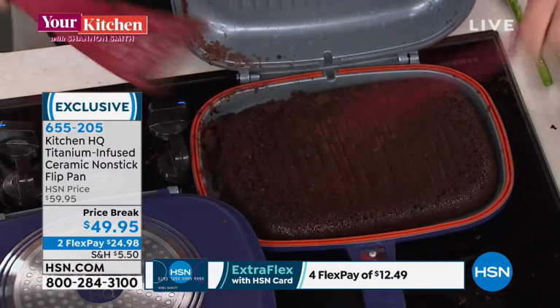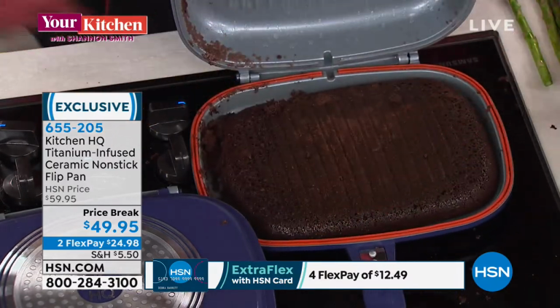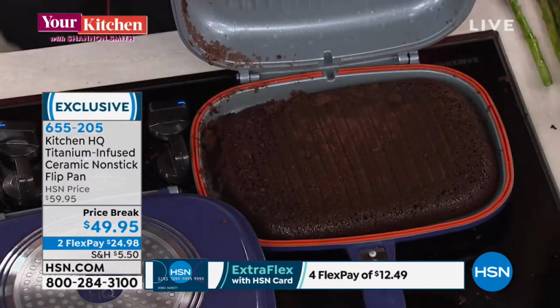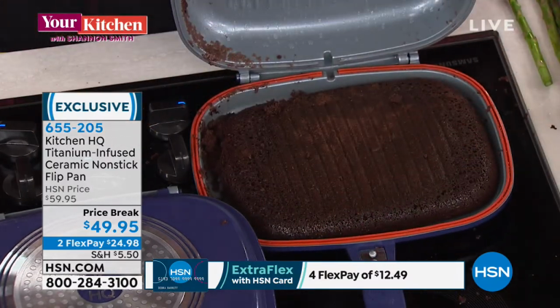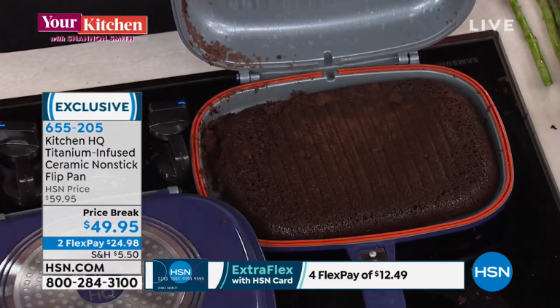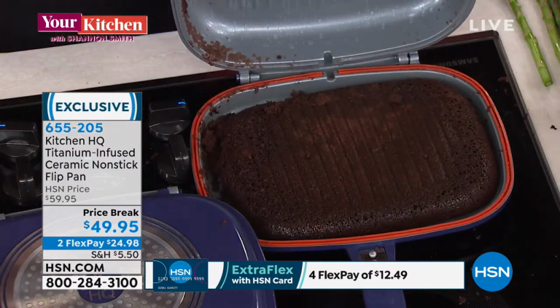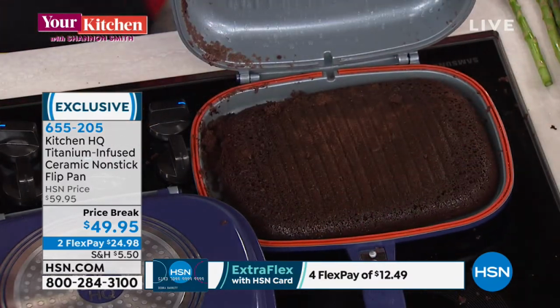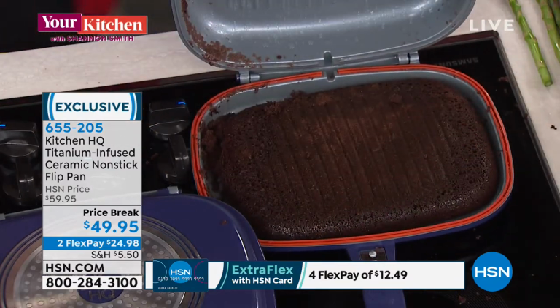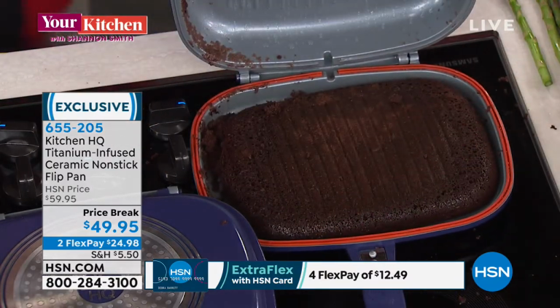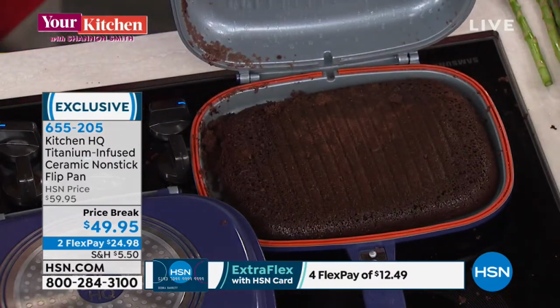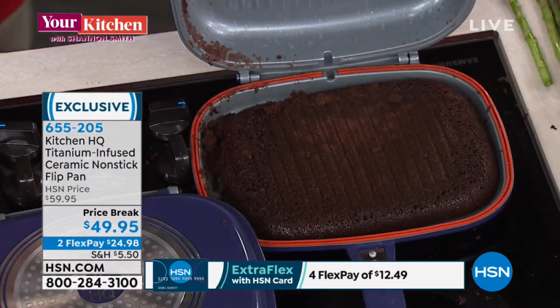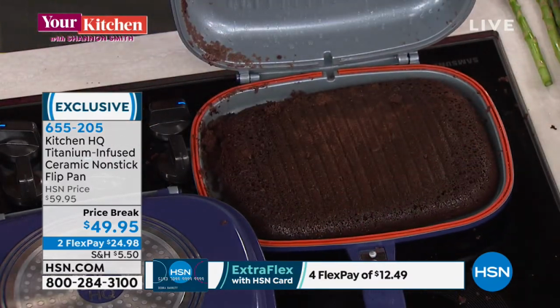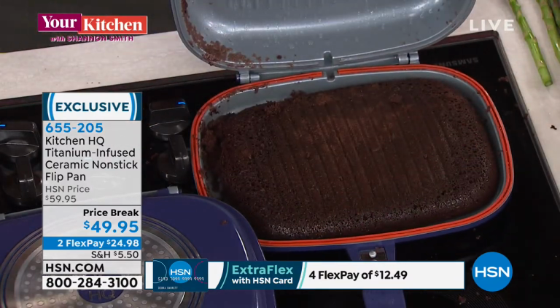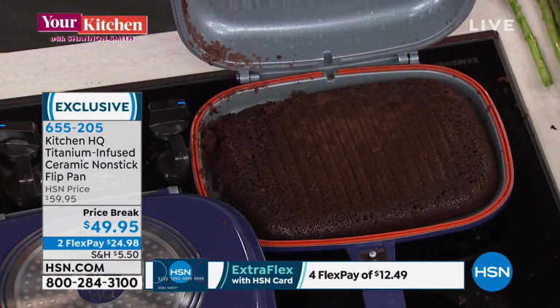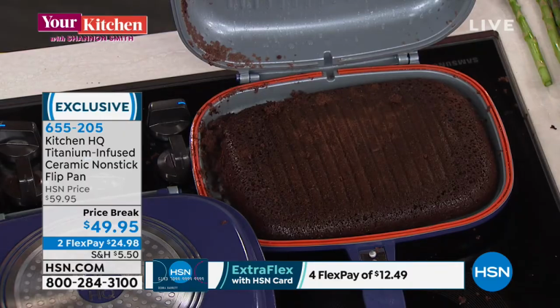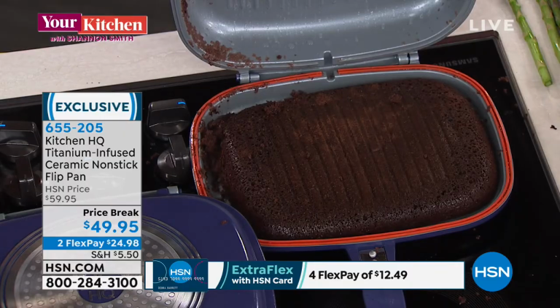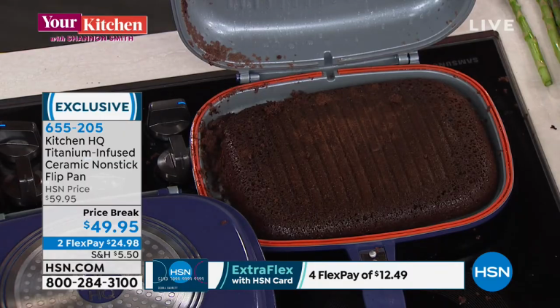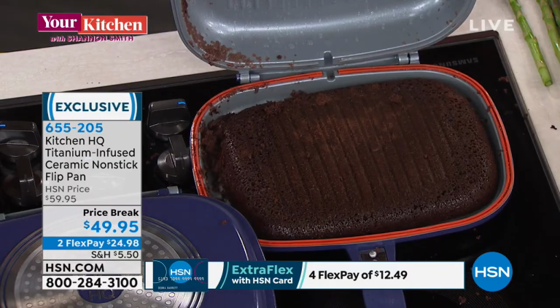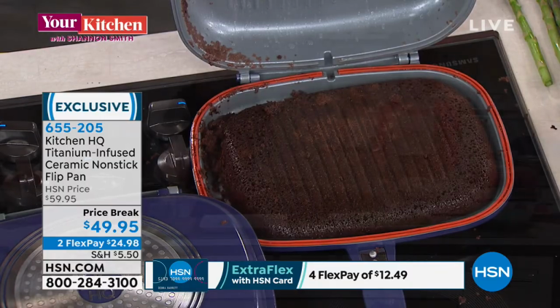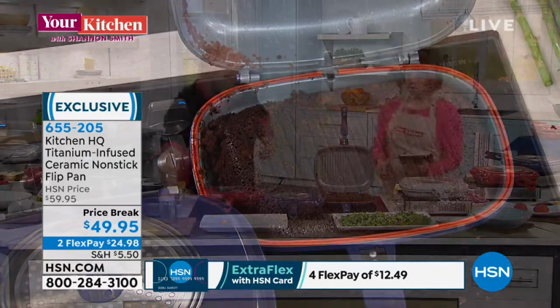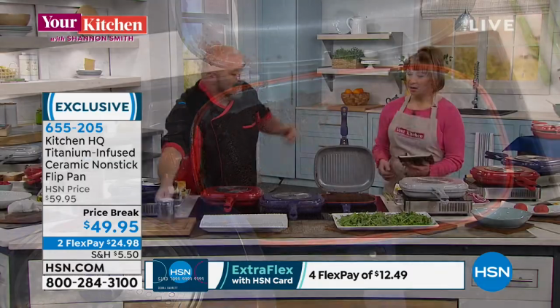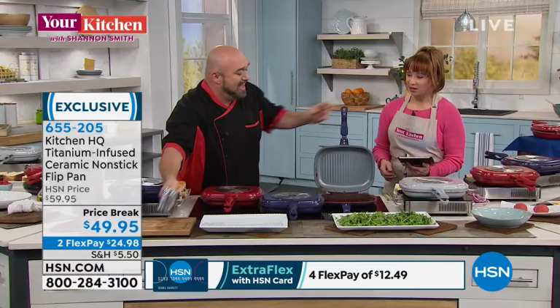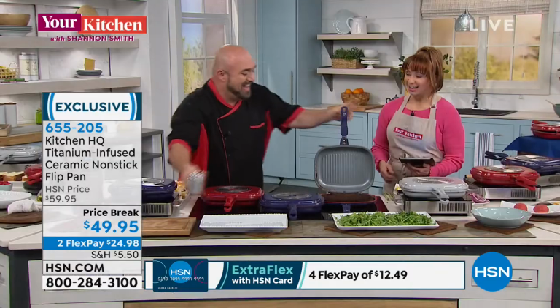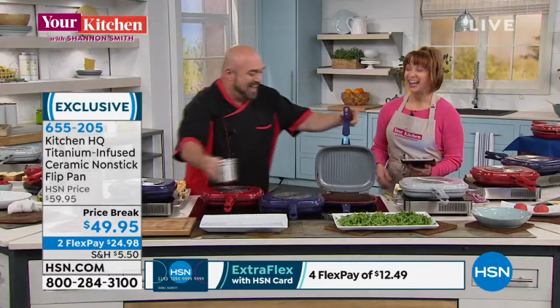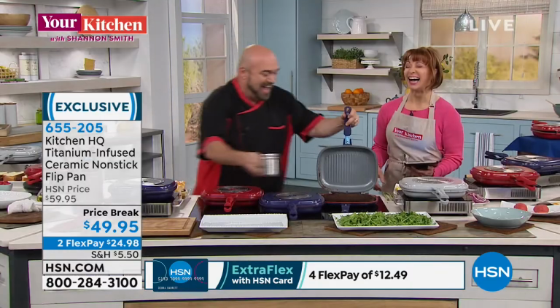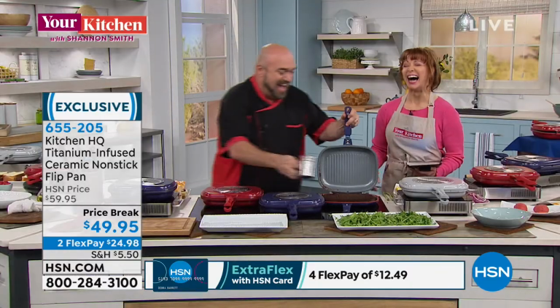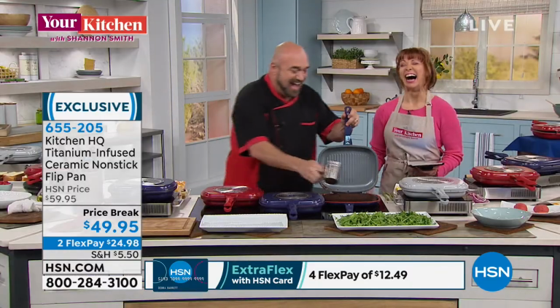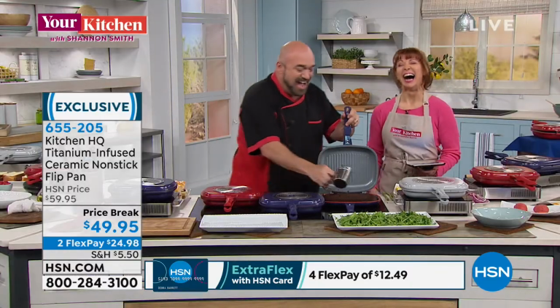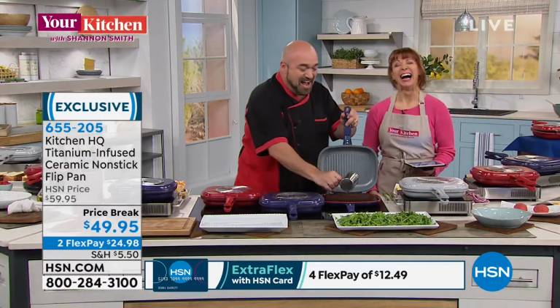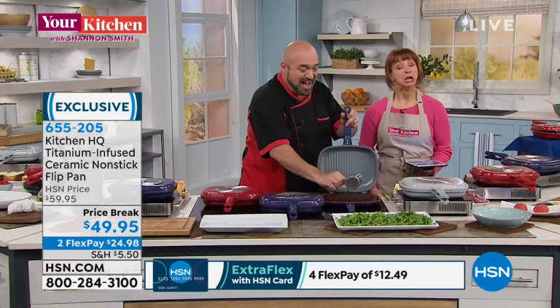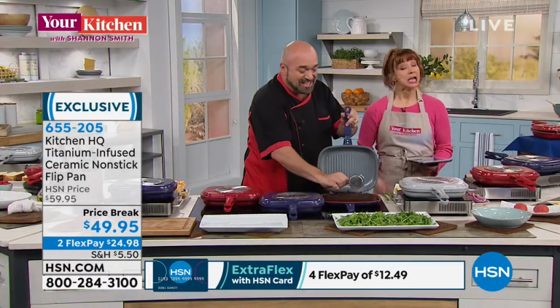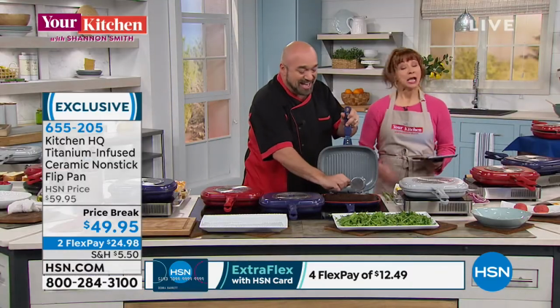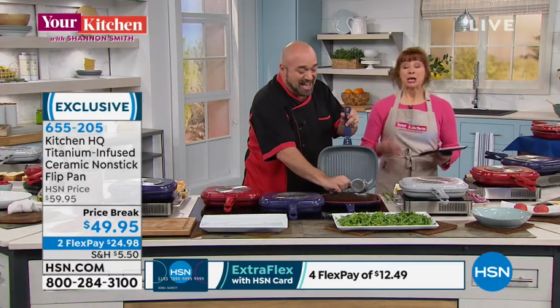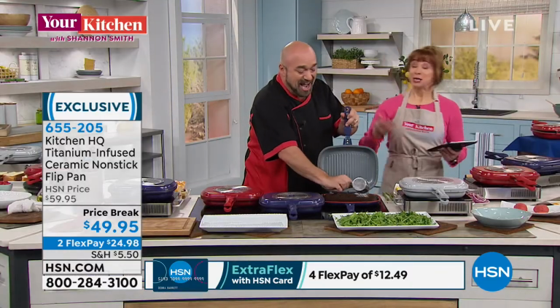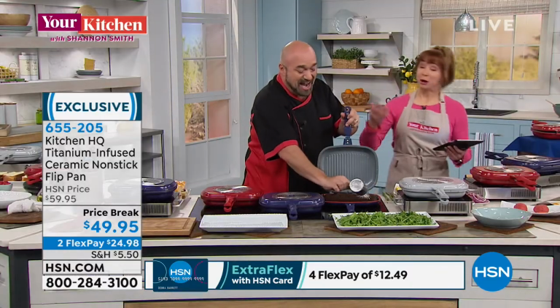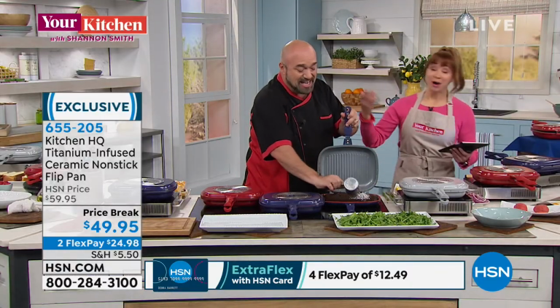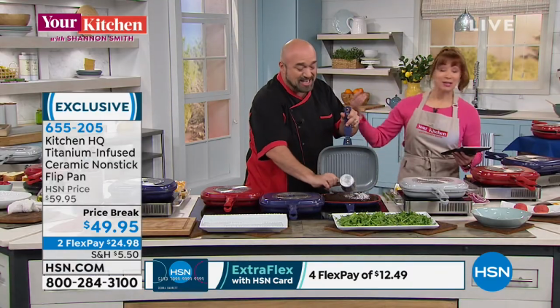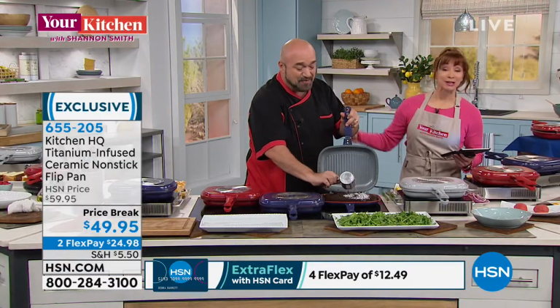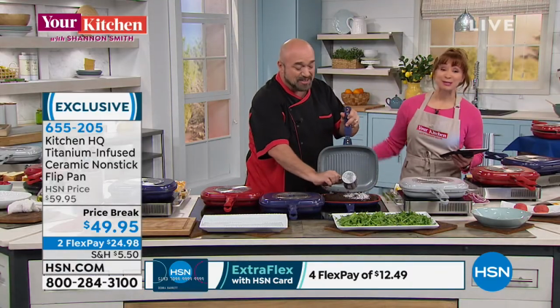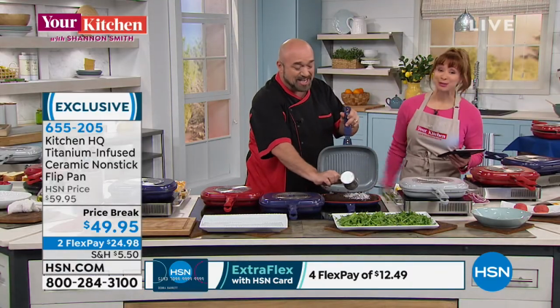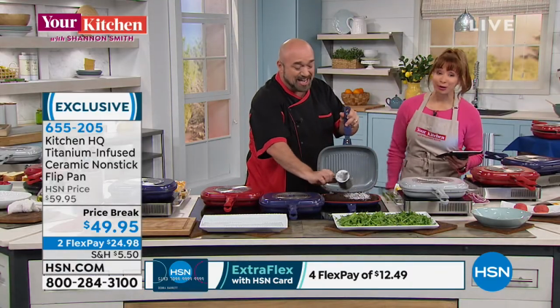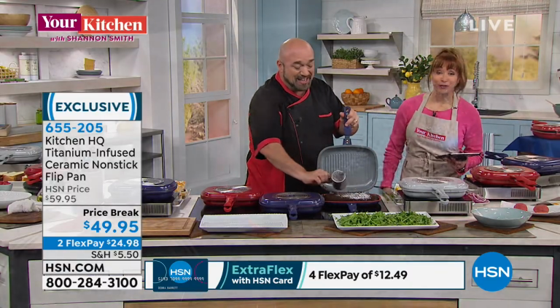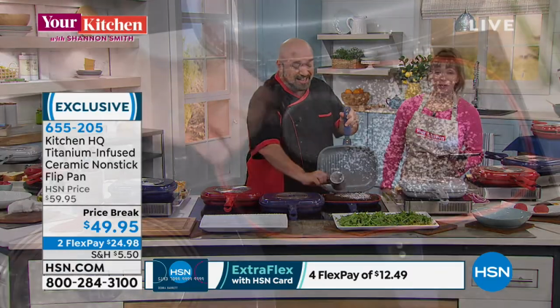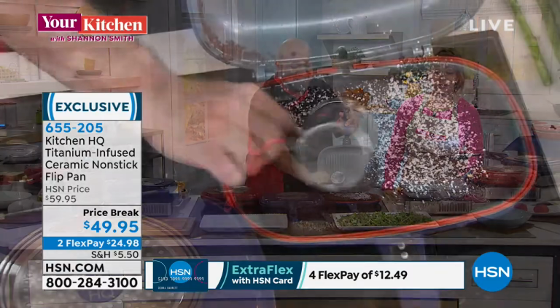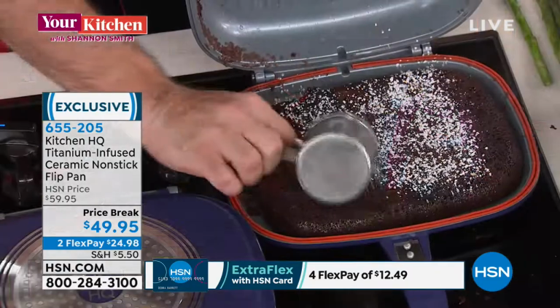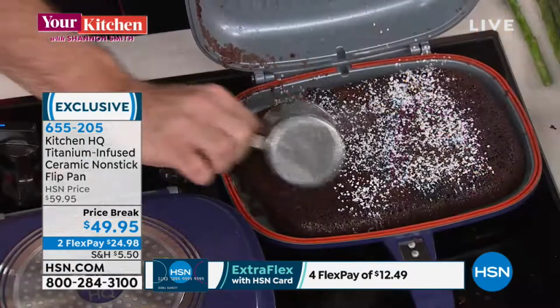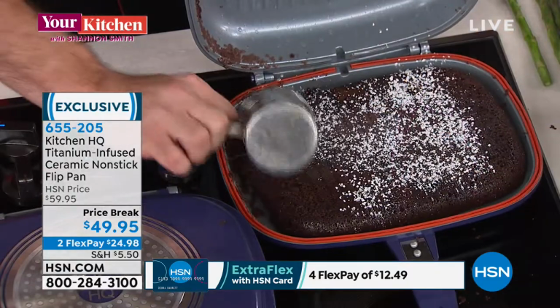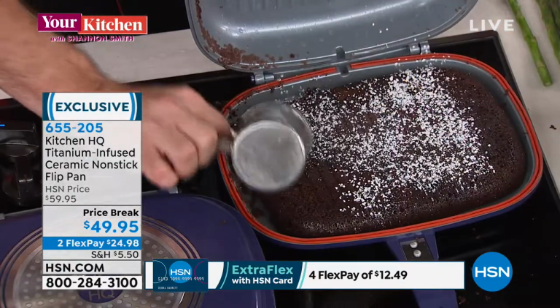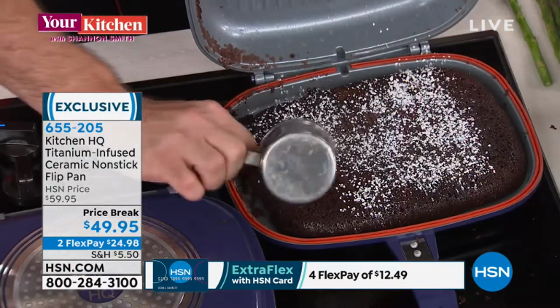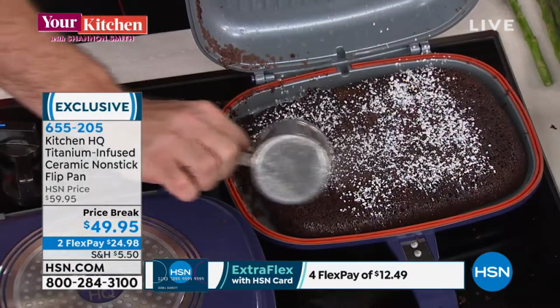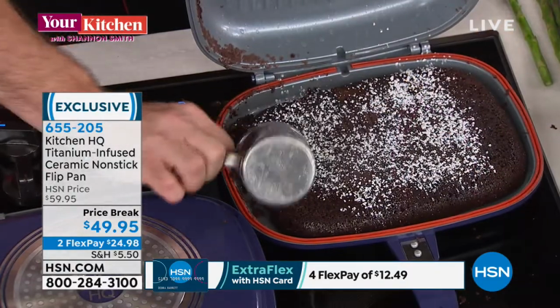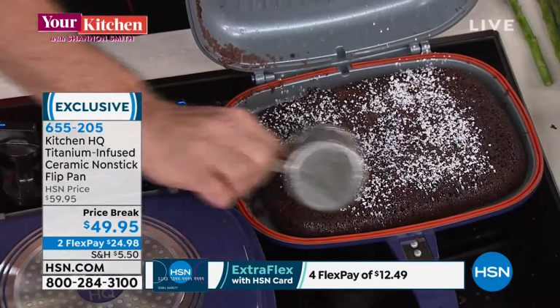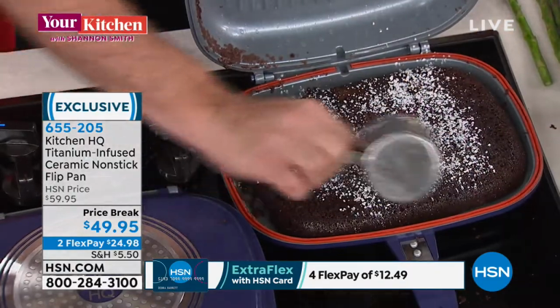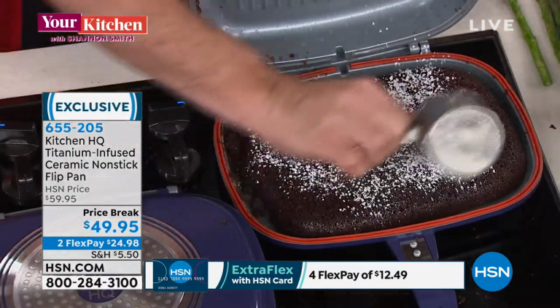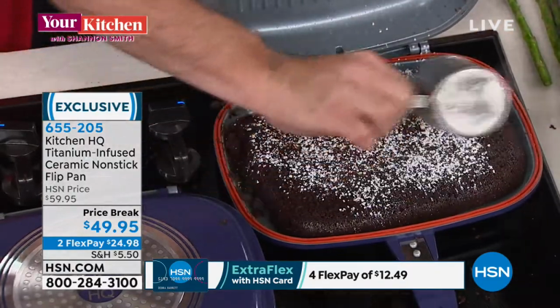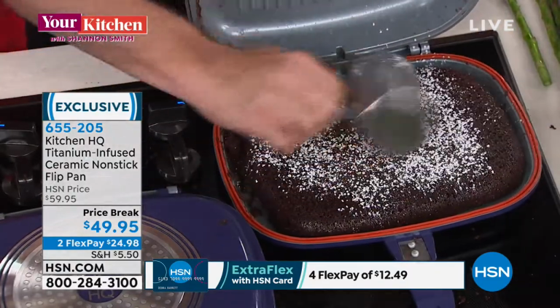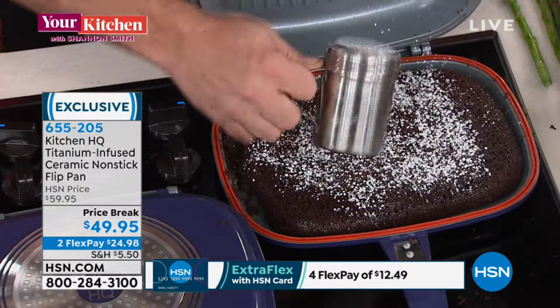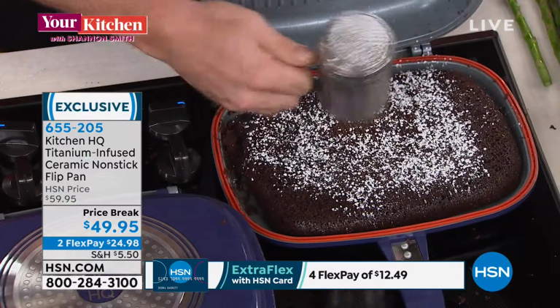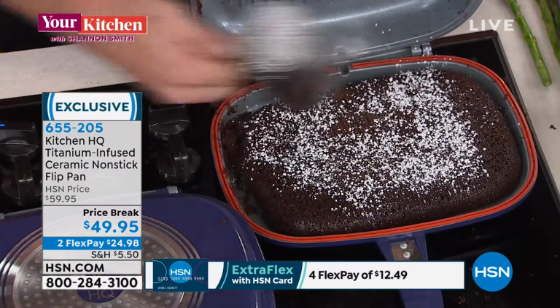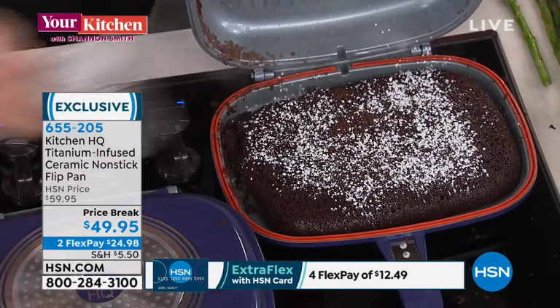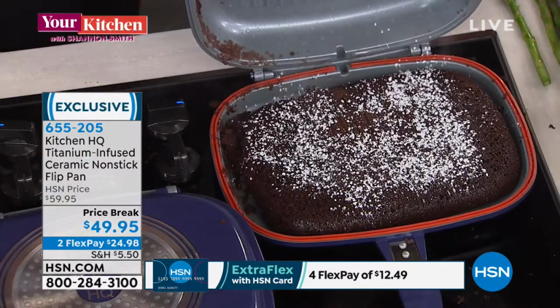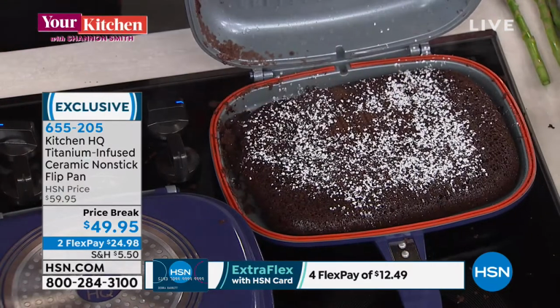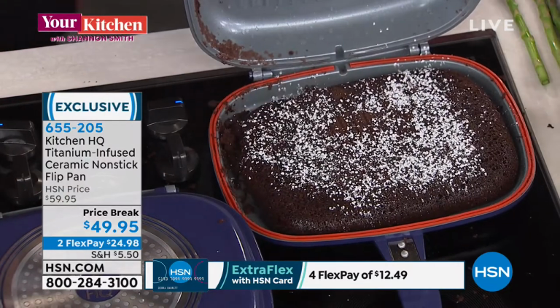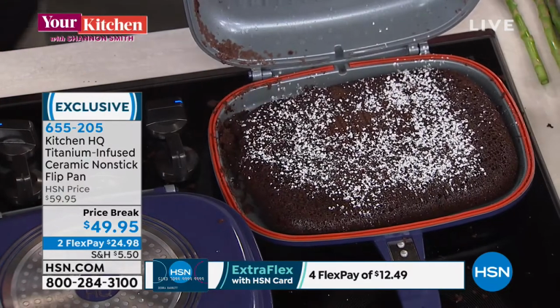Let's just decorate it and serve it in the pan — let's do that. You can serve from it too, folks. It's live TV — look at that, you guys.